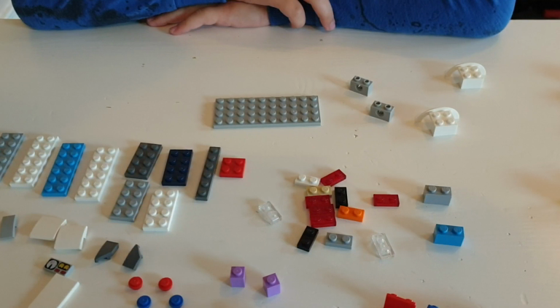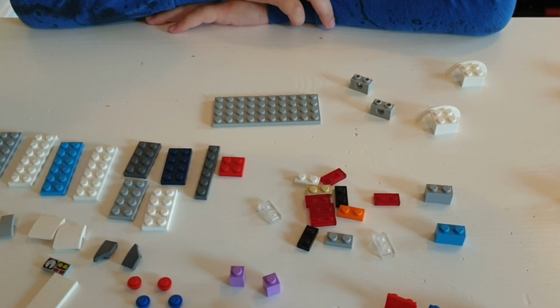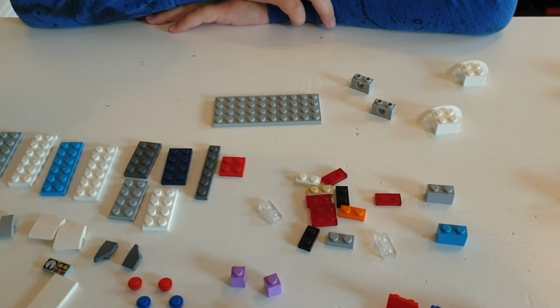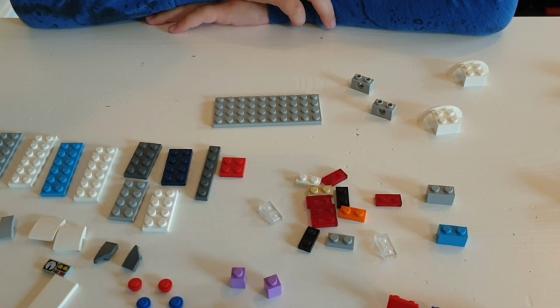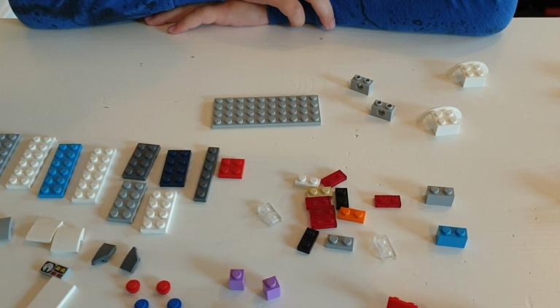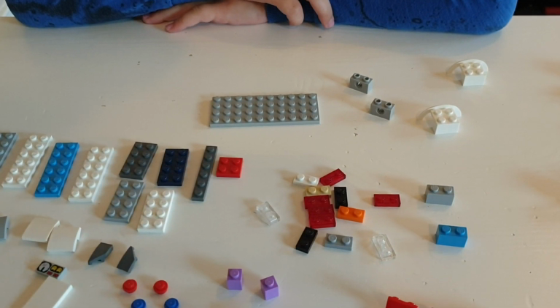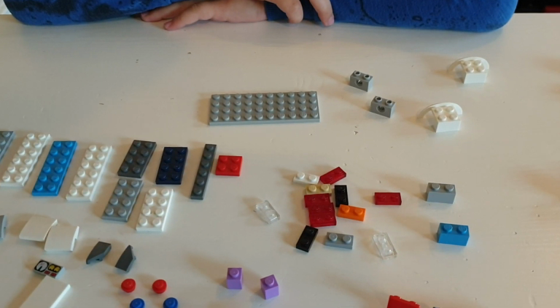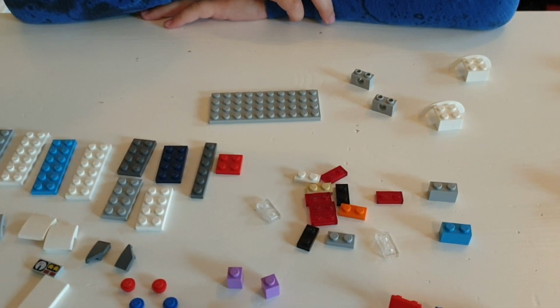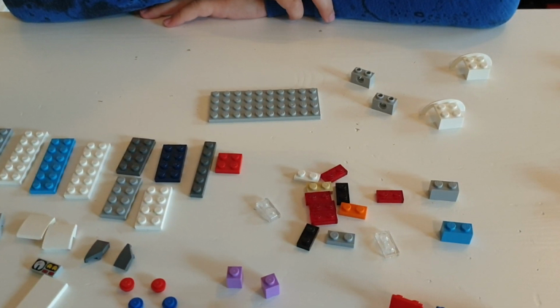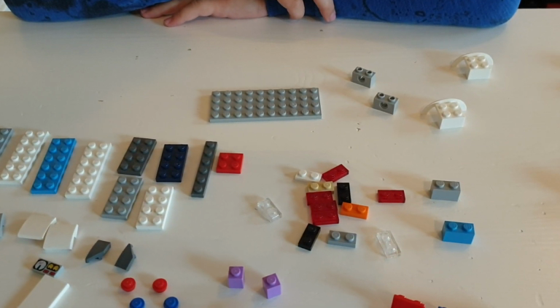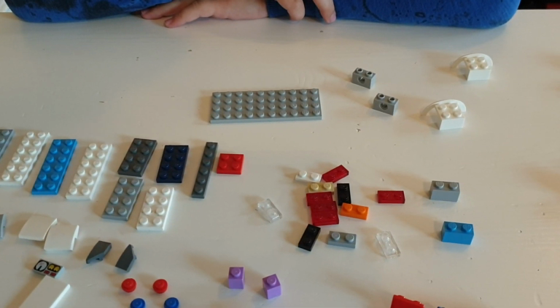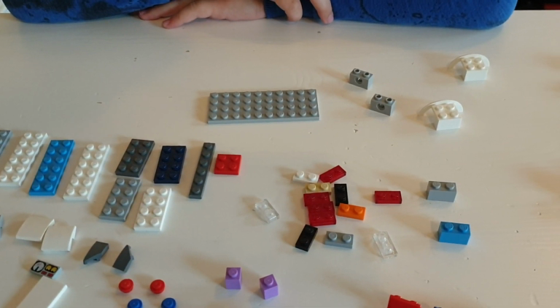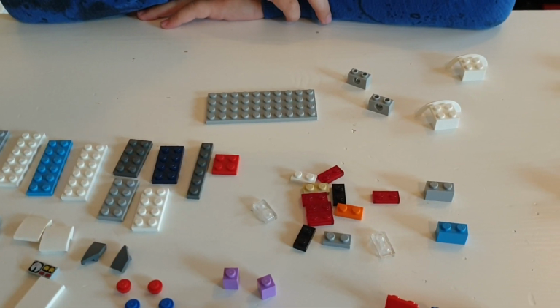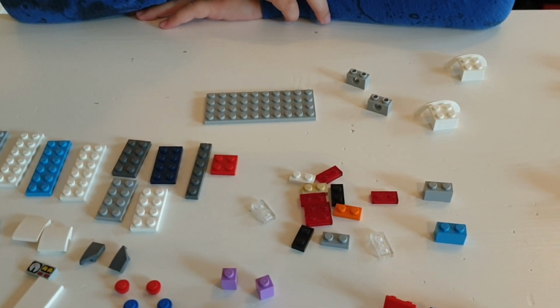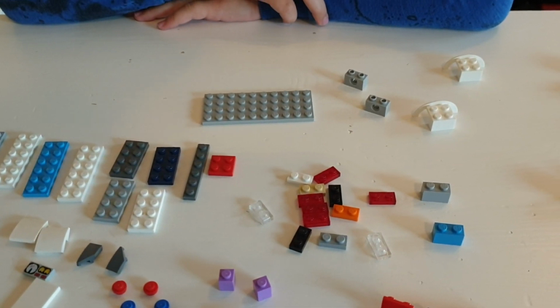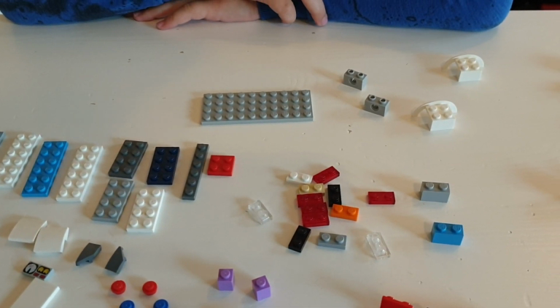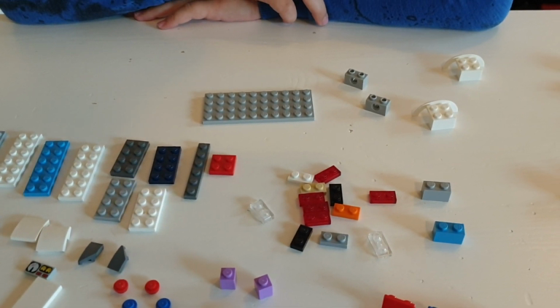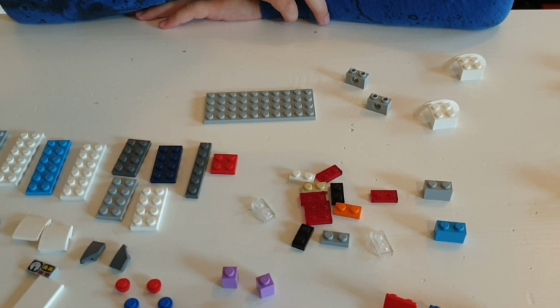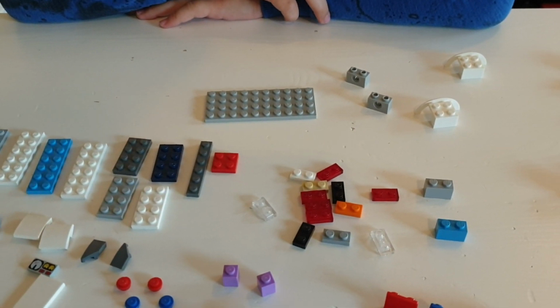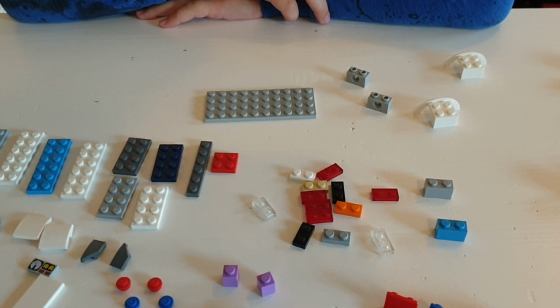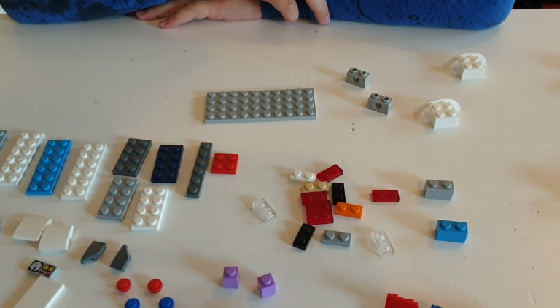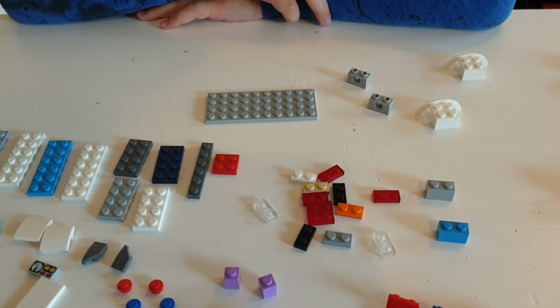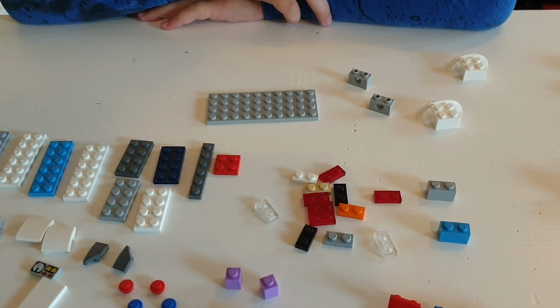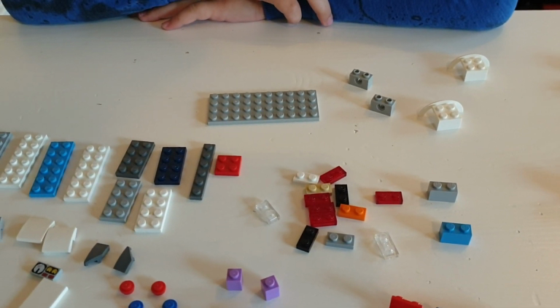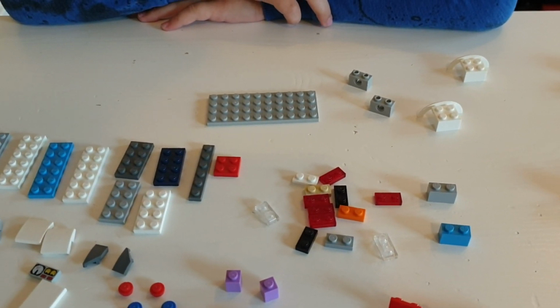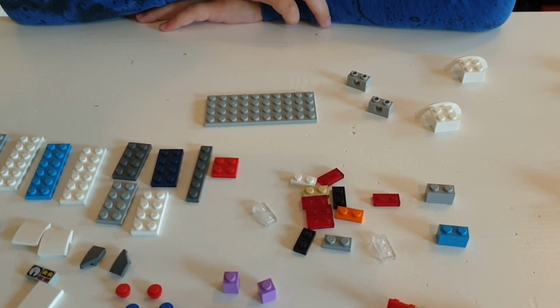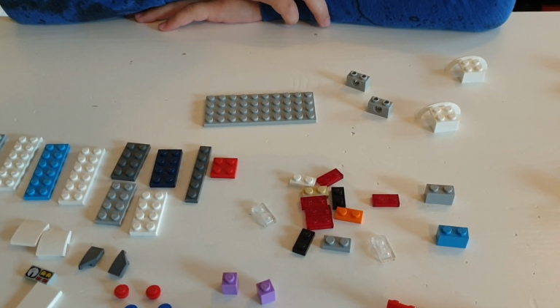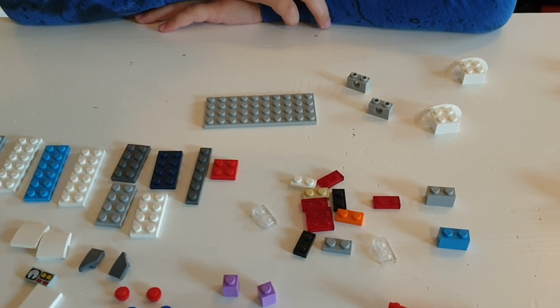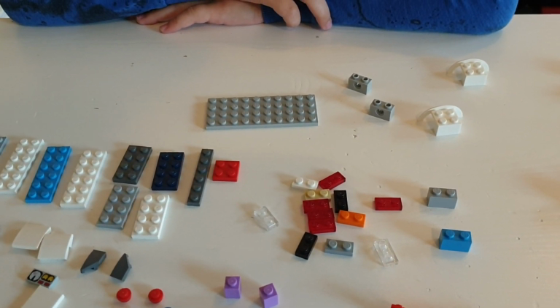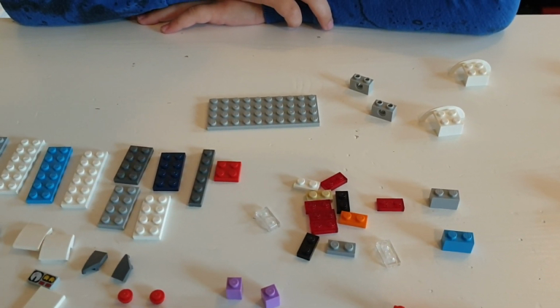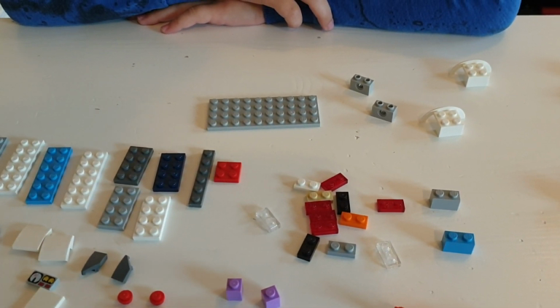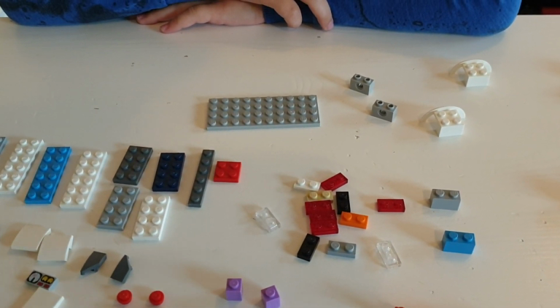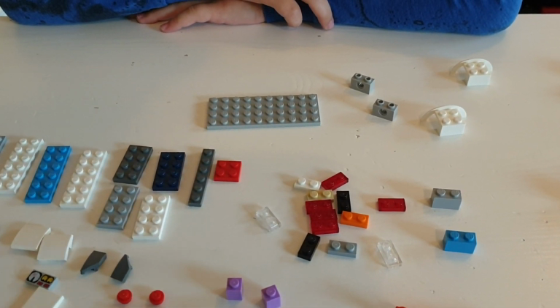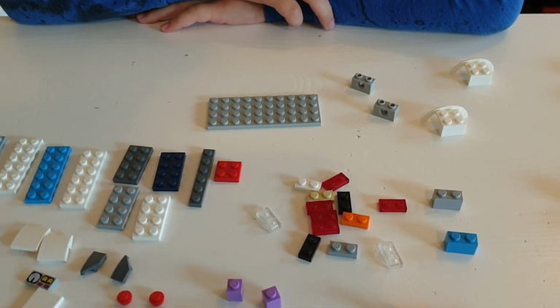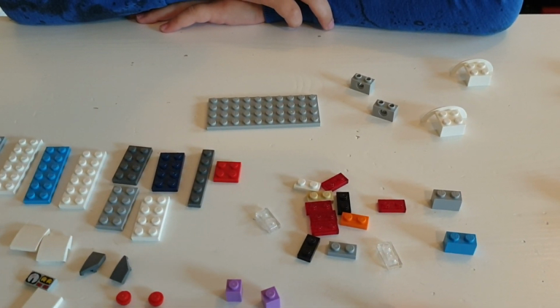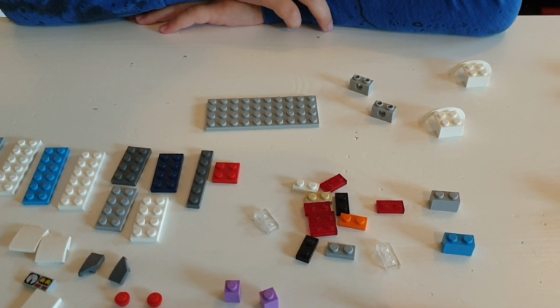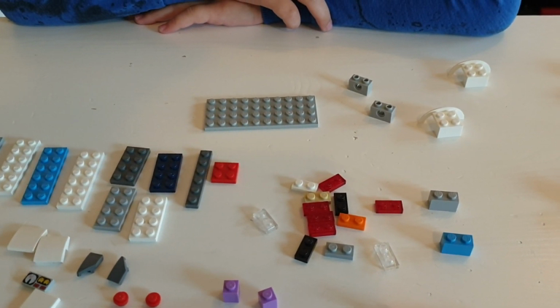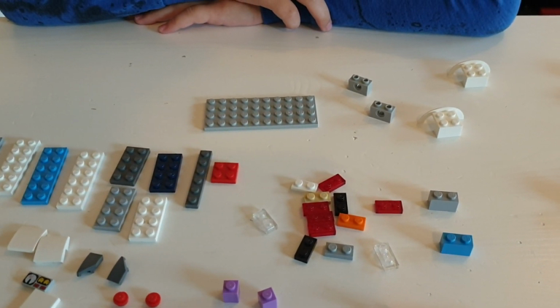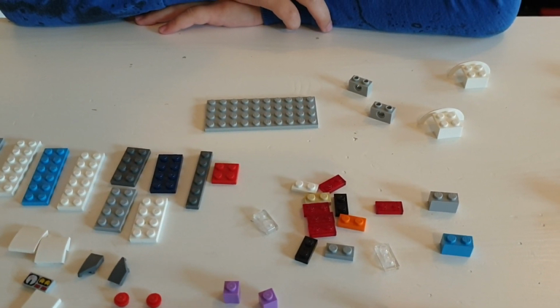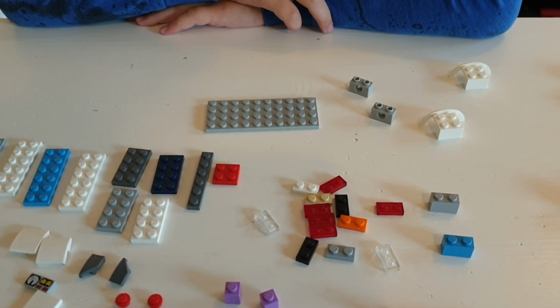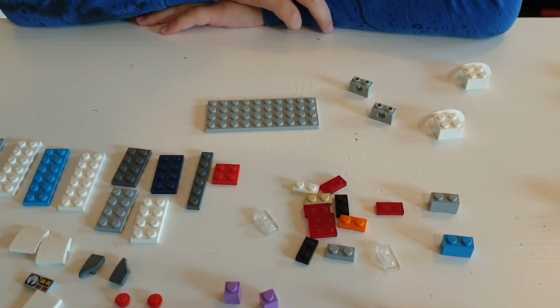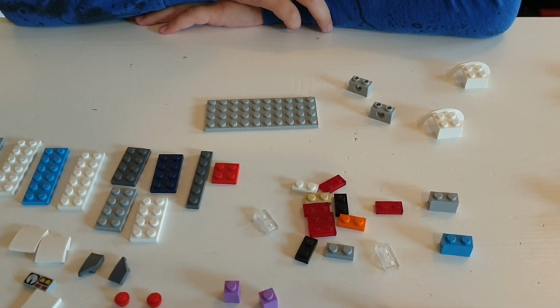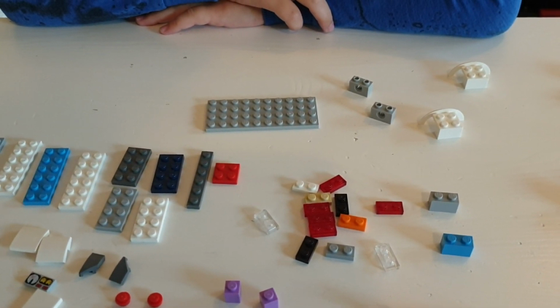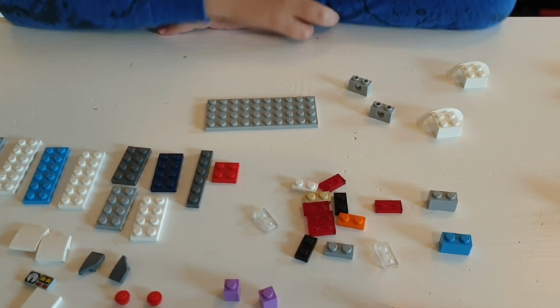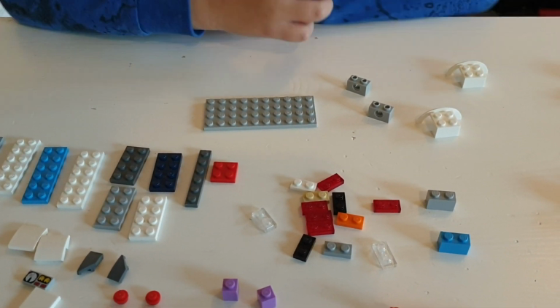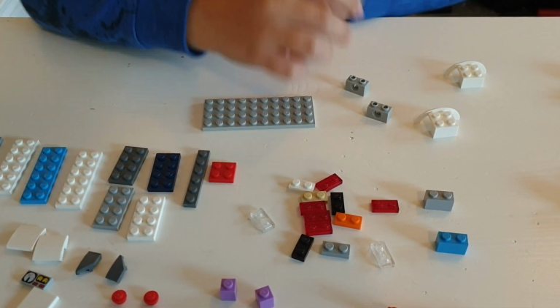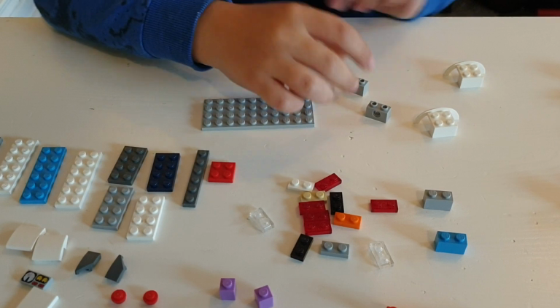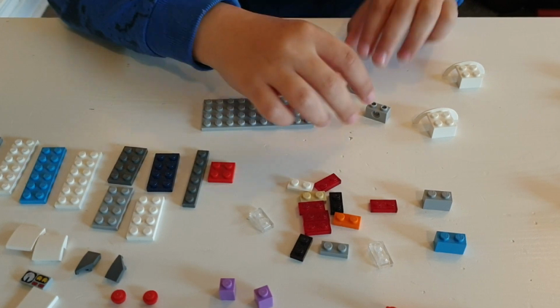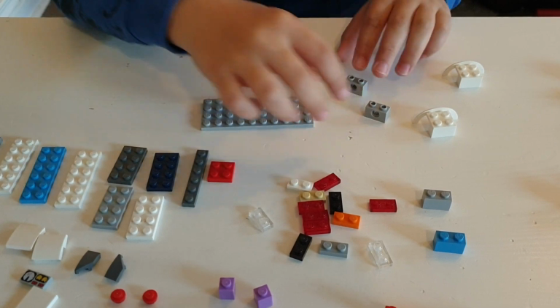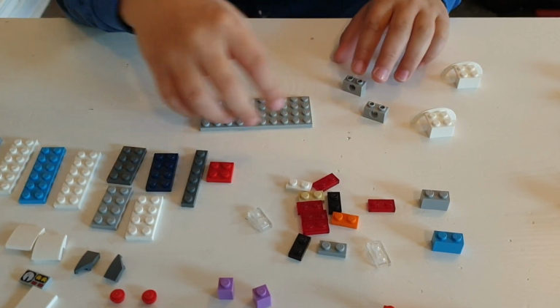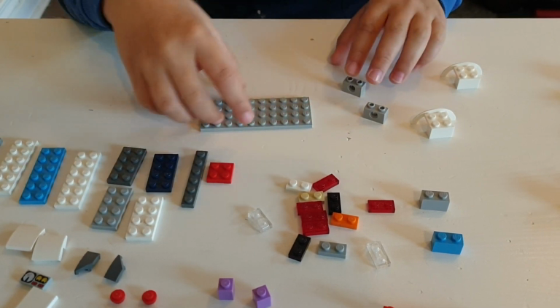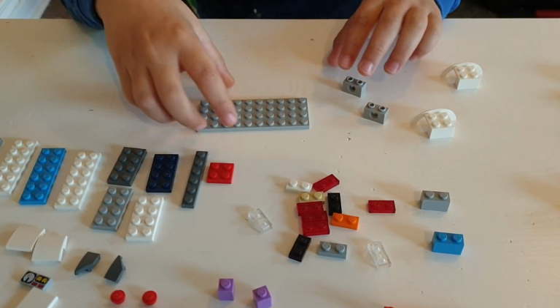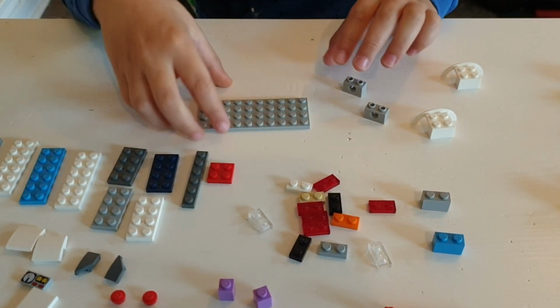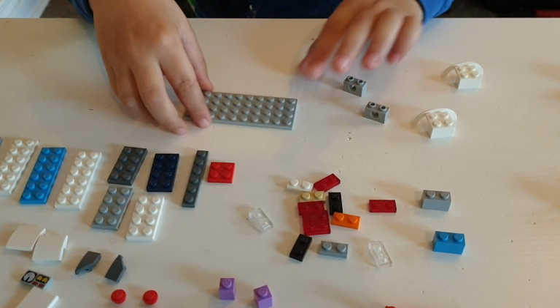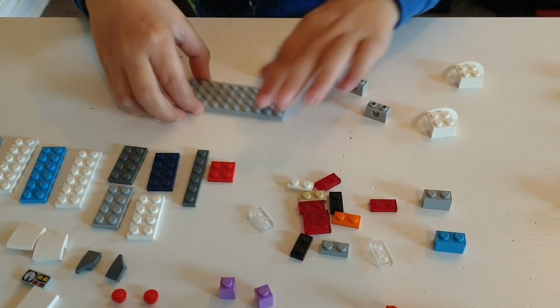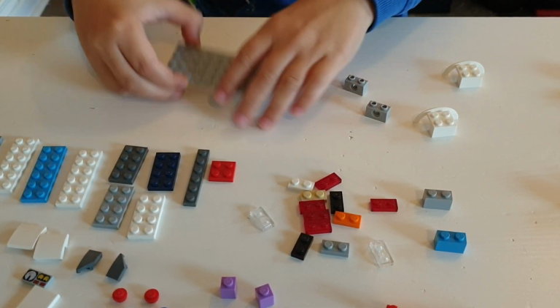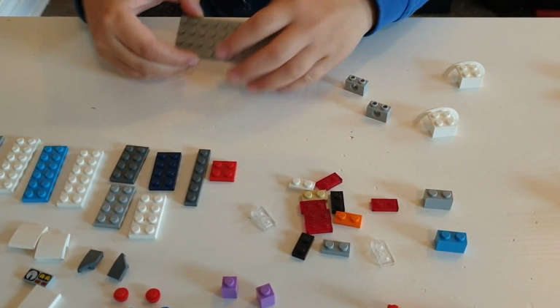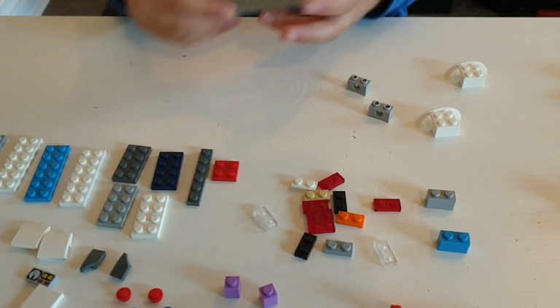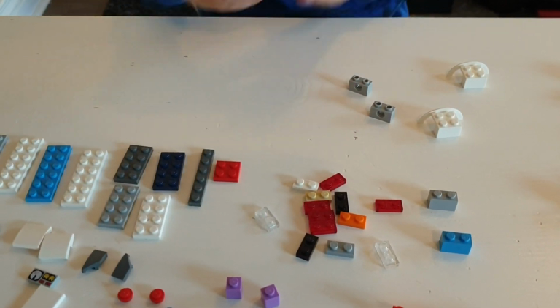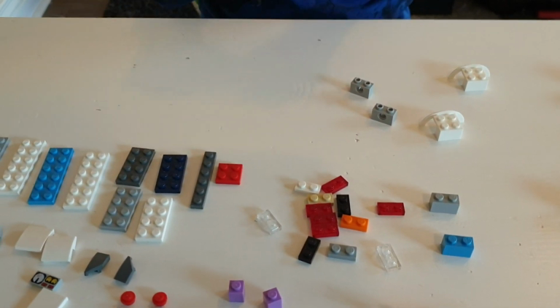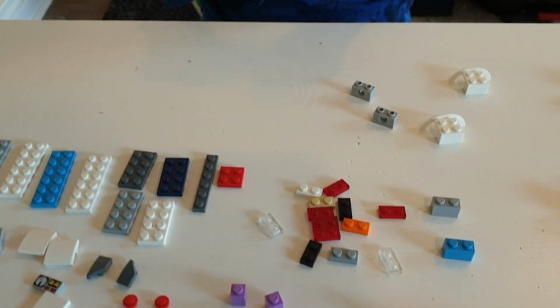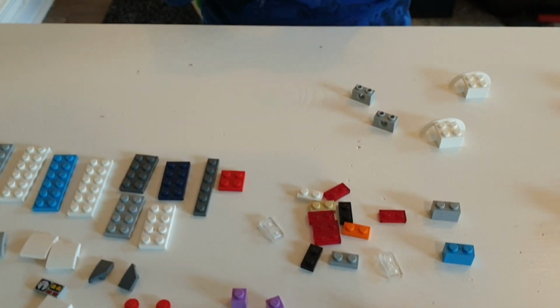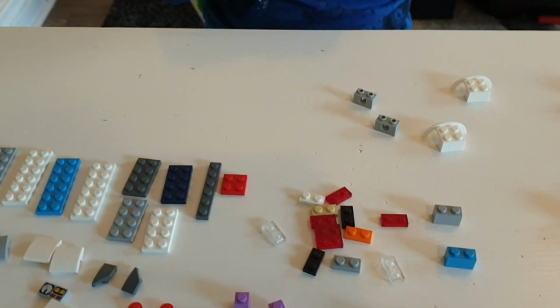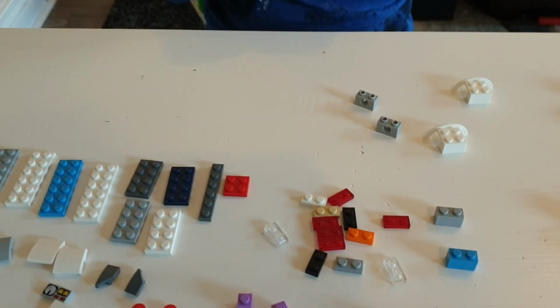Today I'm gonna show you how to build a Lego convertible Lamborghini.